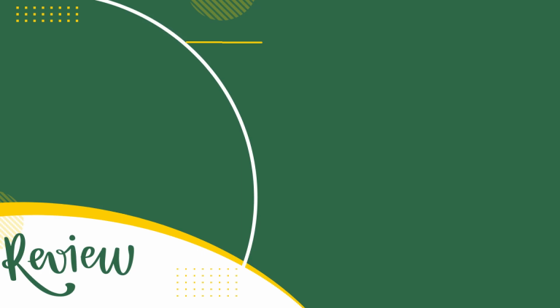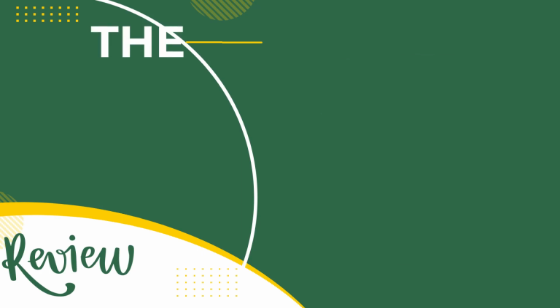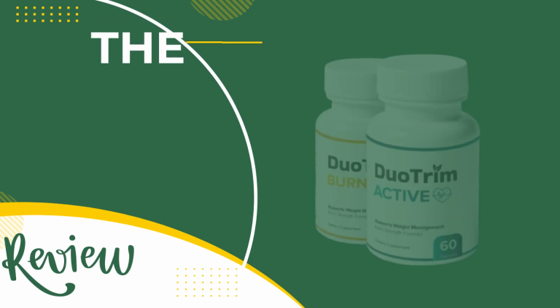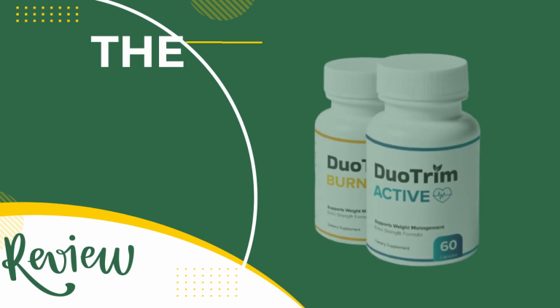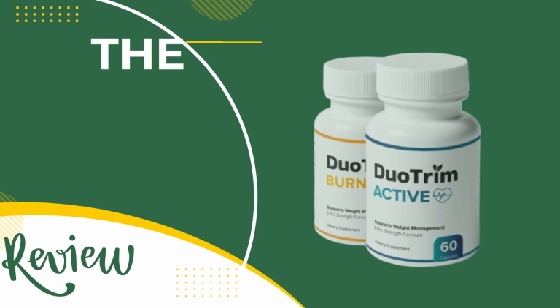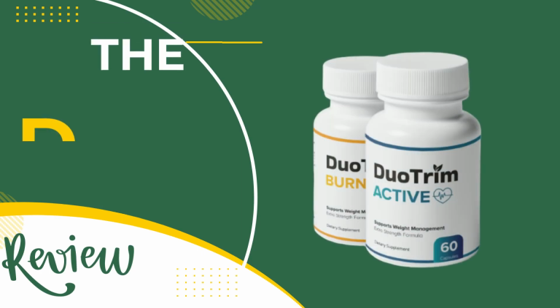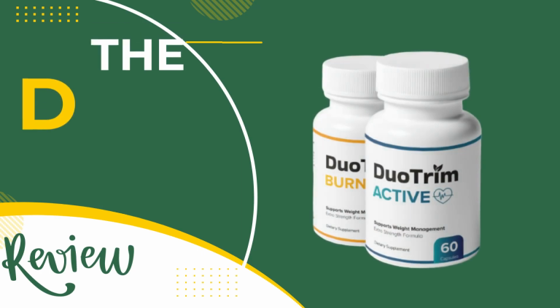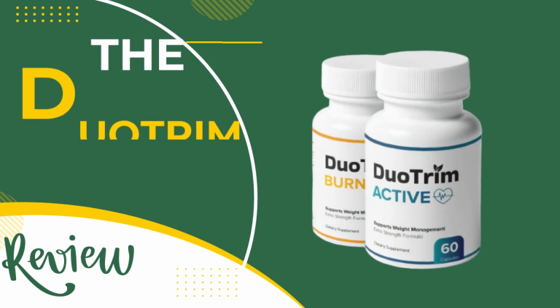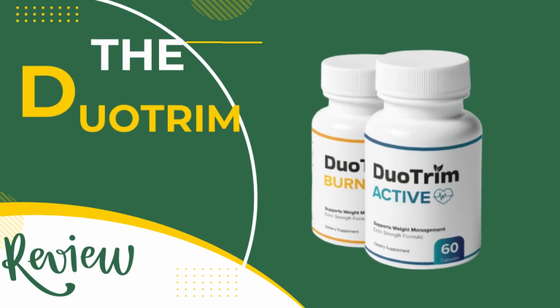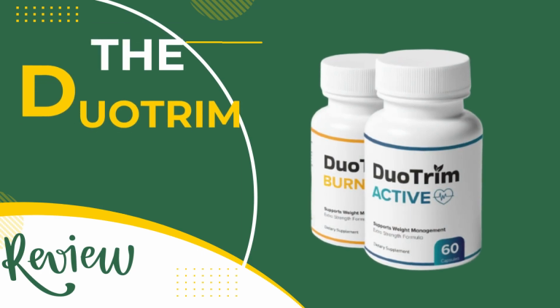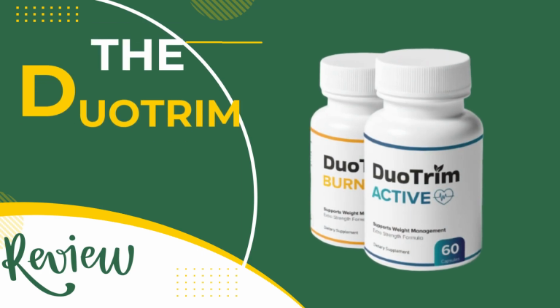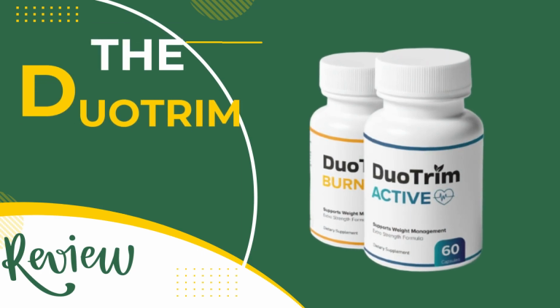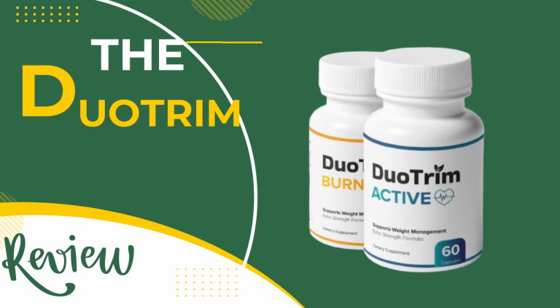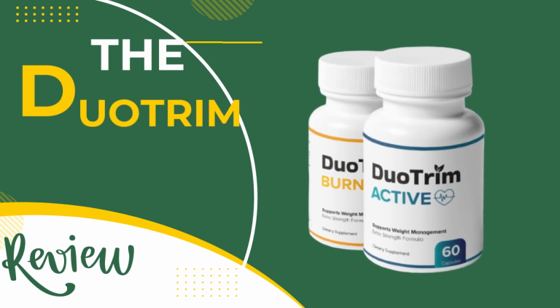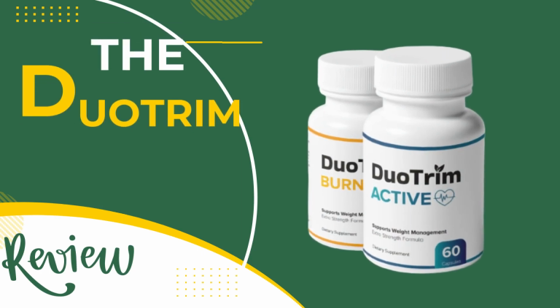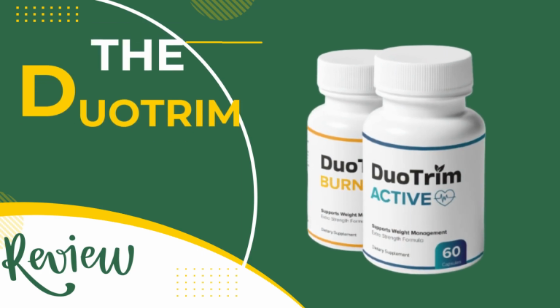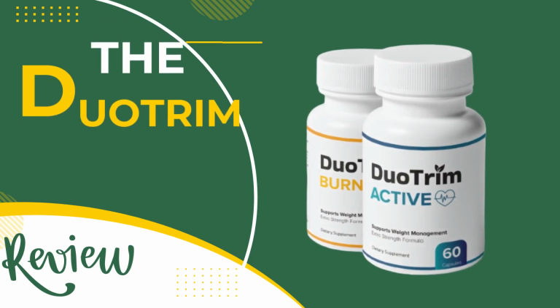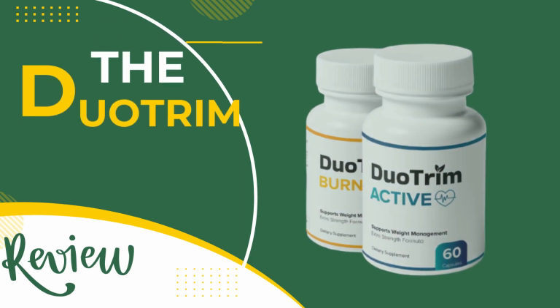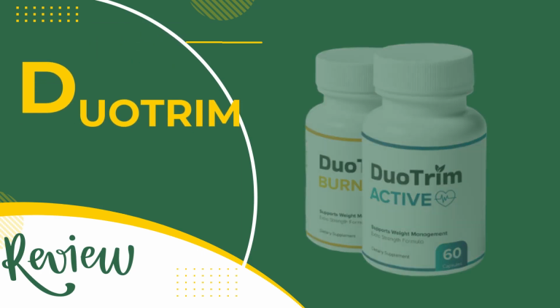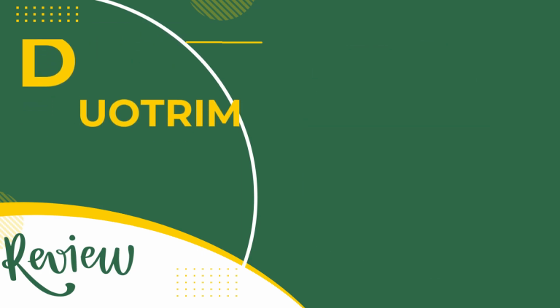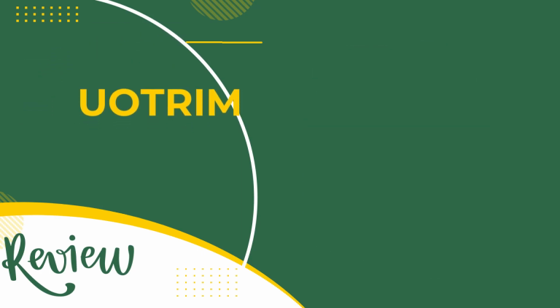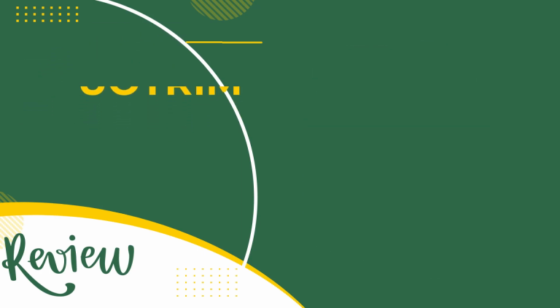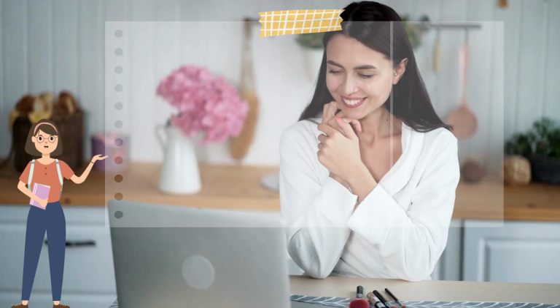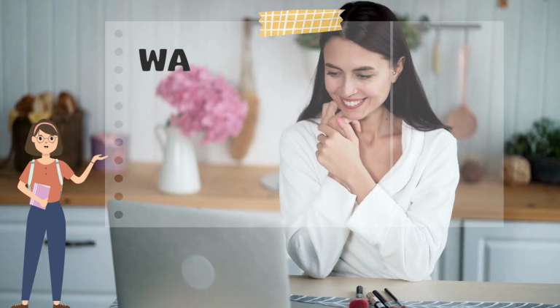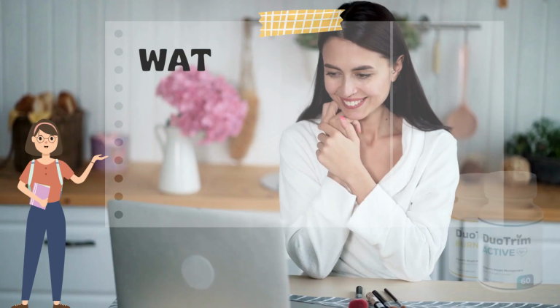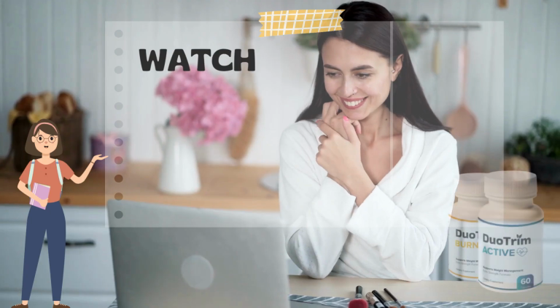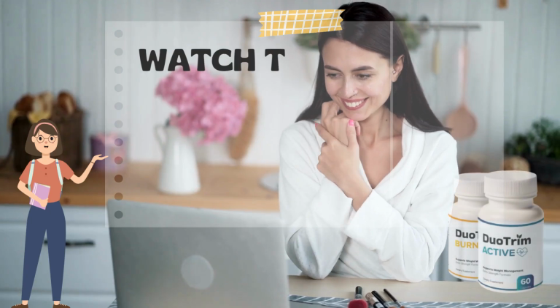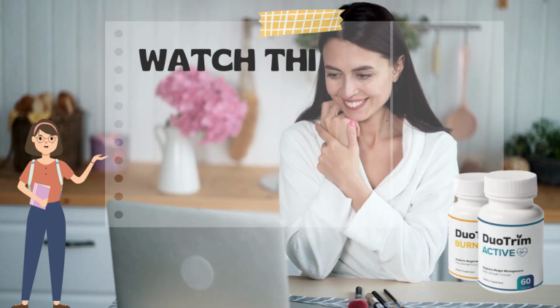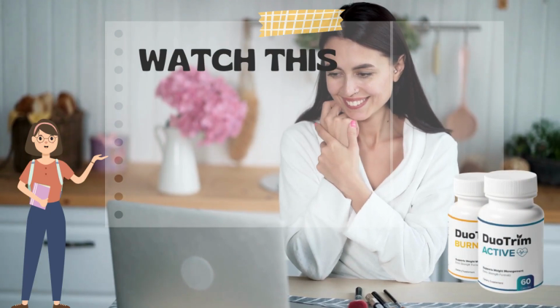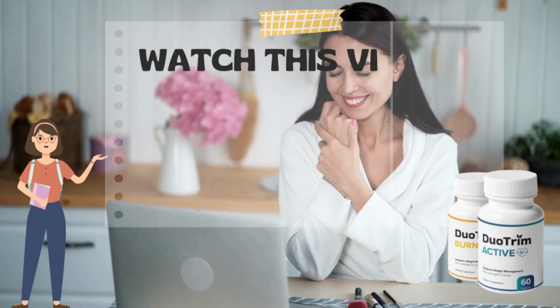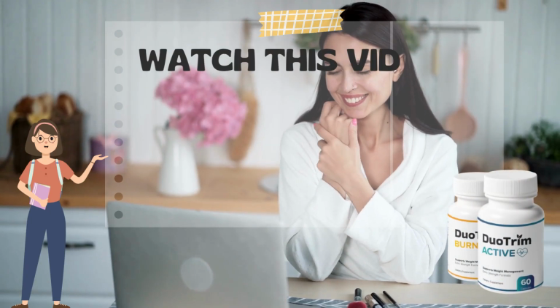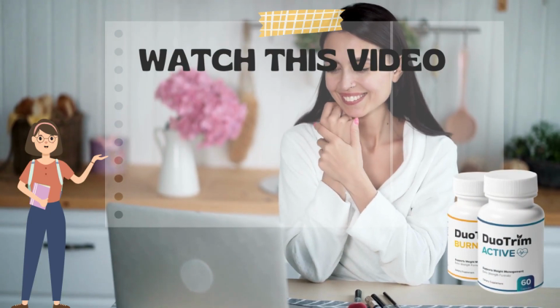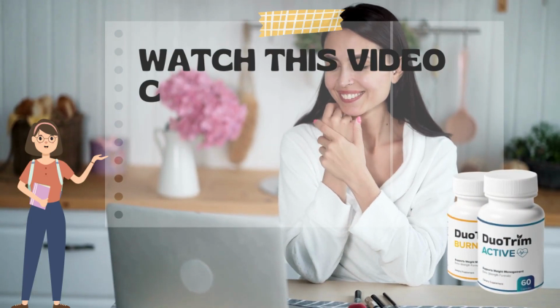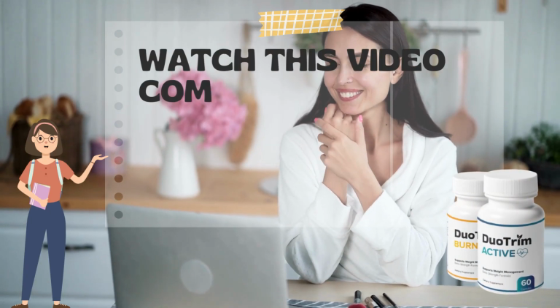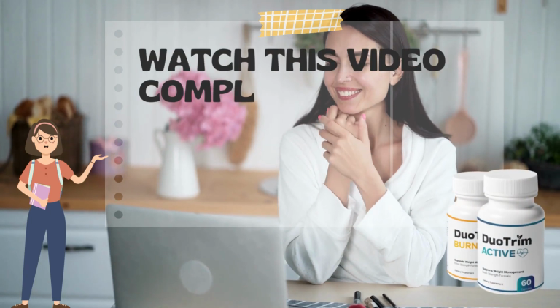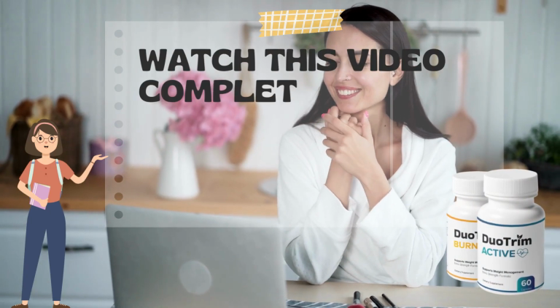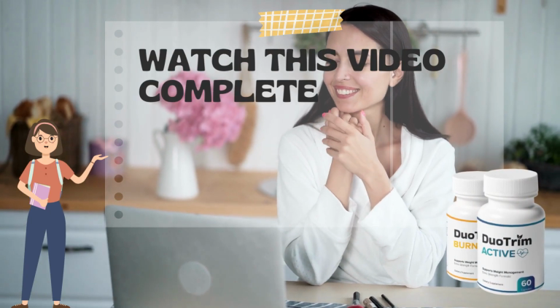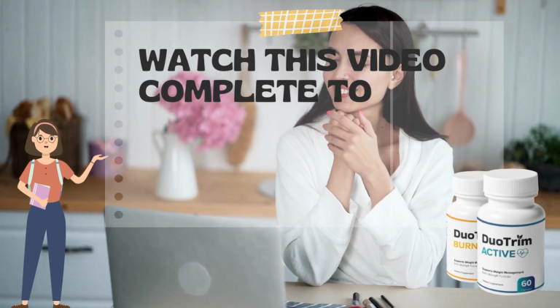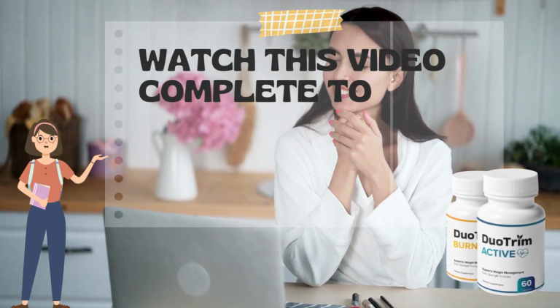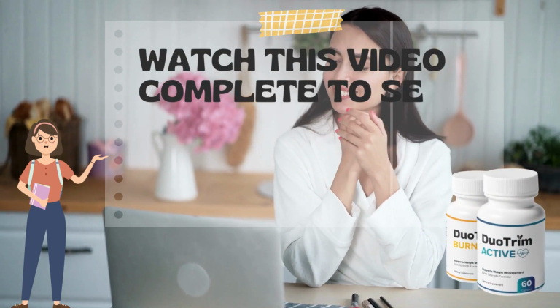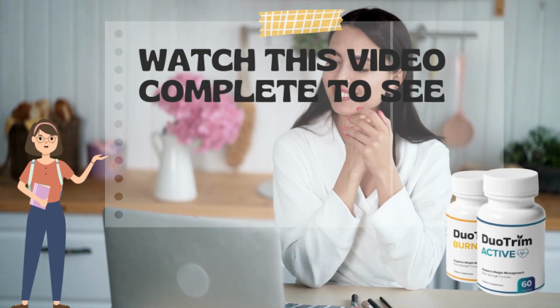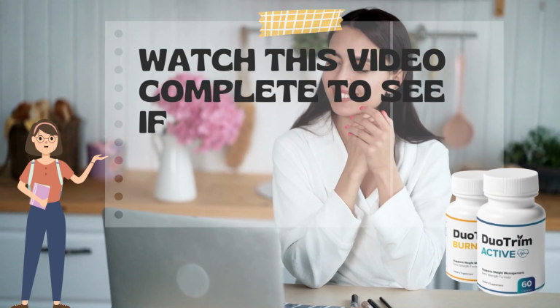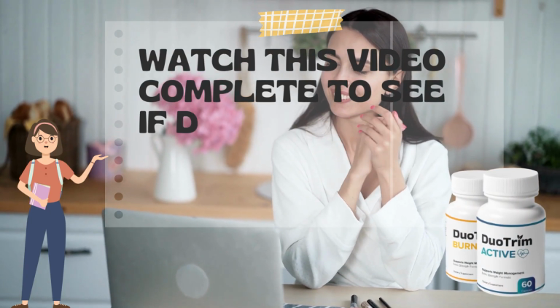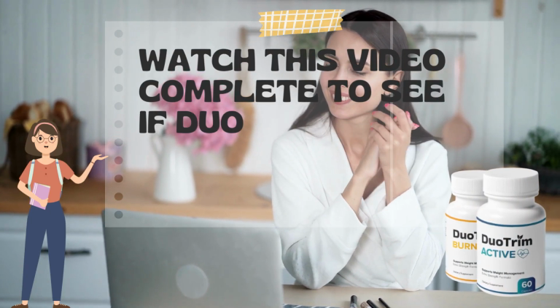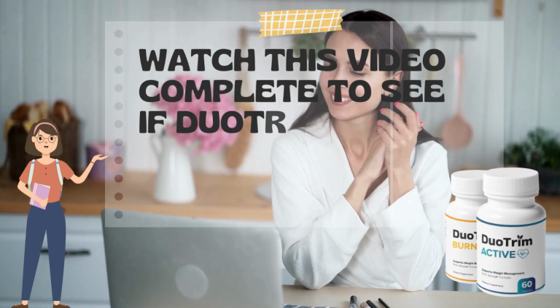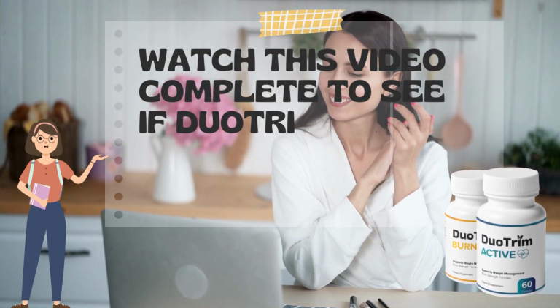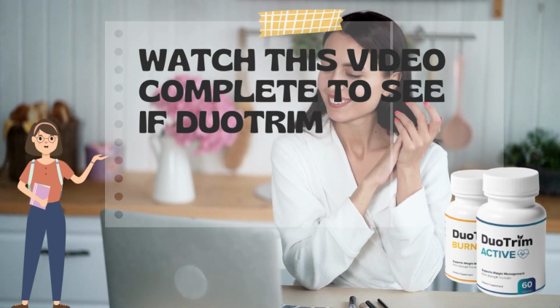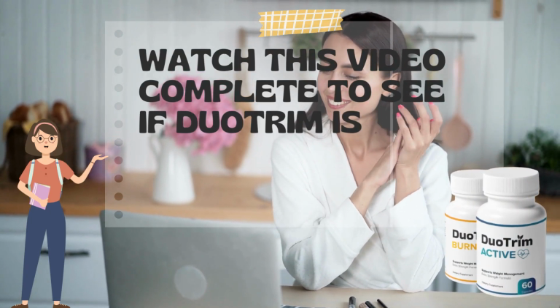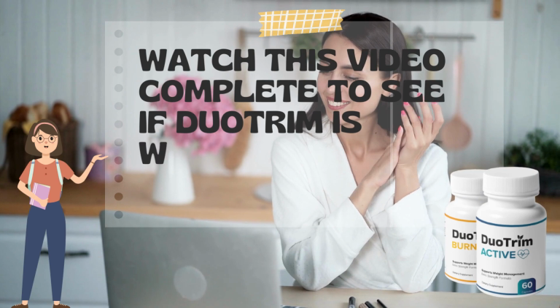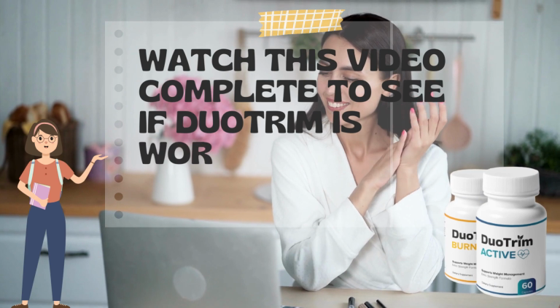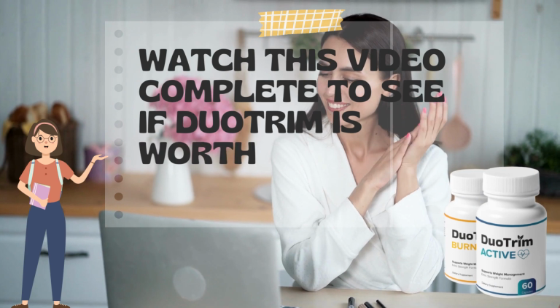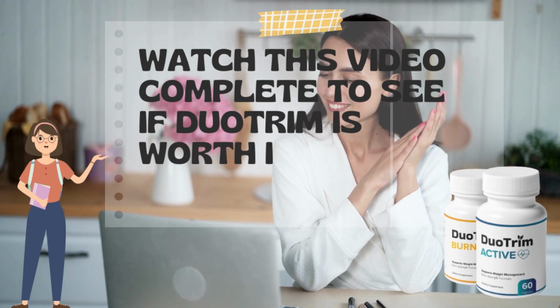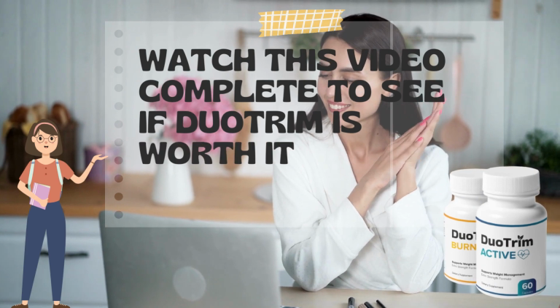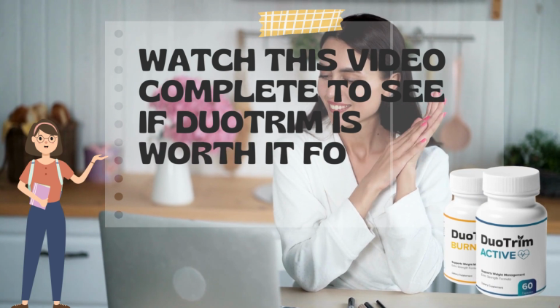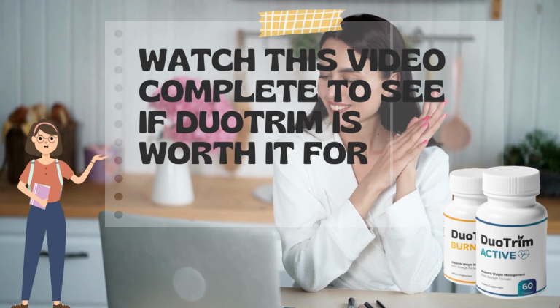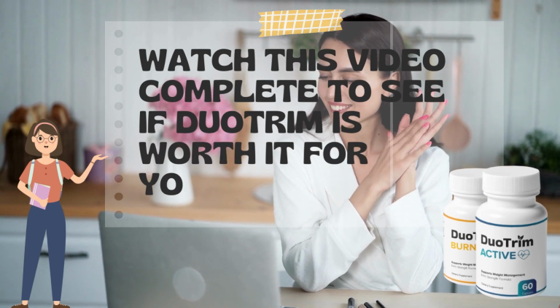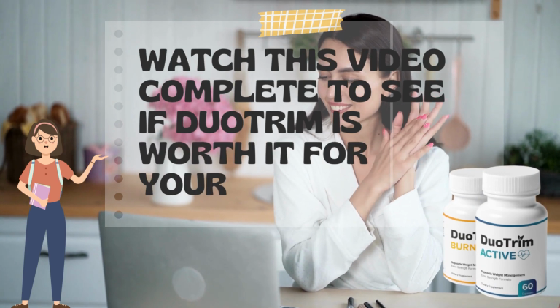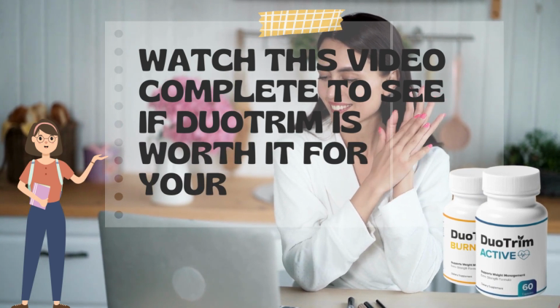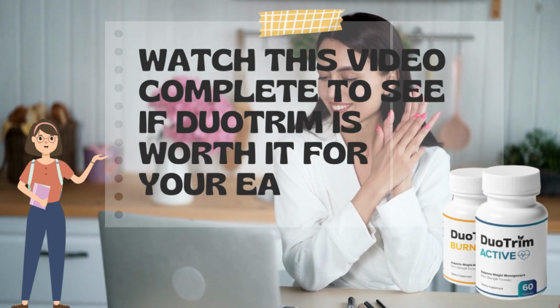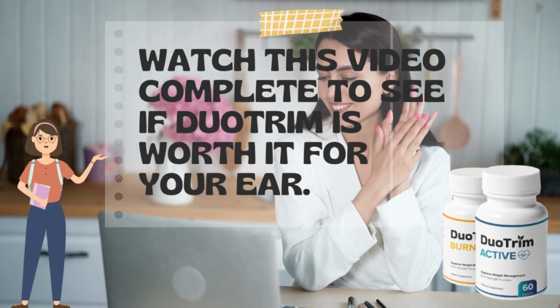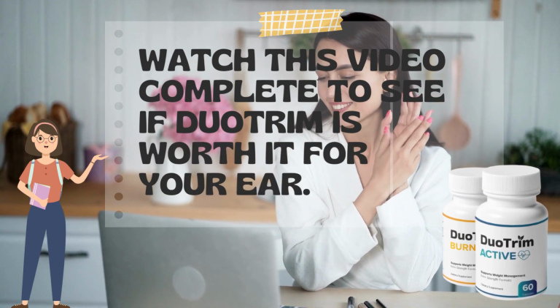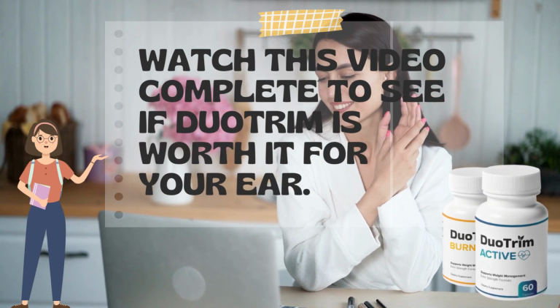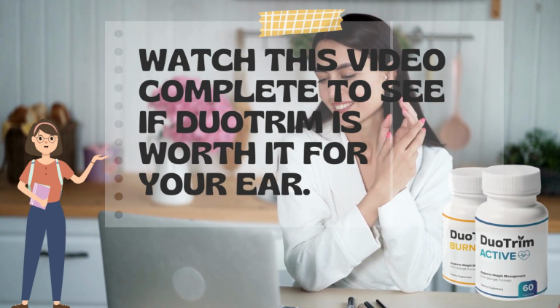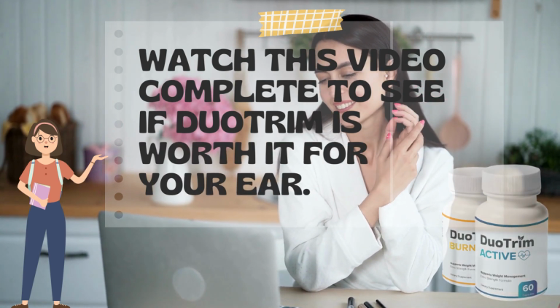The Duo Trim Review. Watch this video to the end to see if Duo Trim is worth it for you.